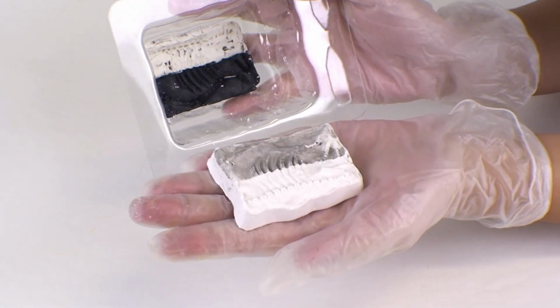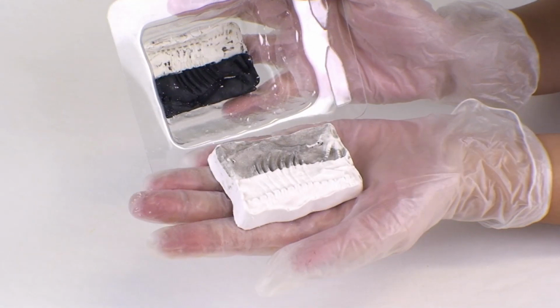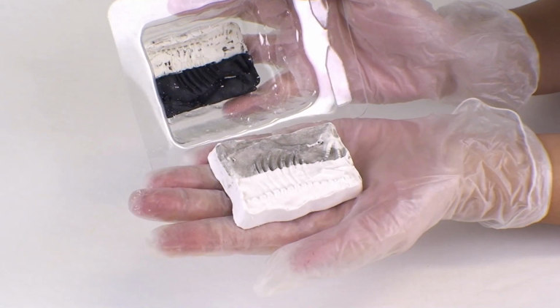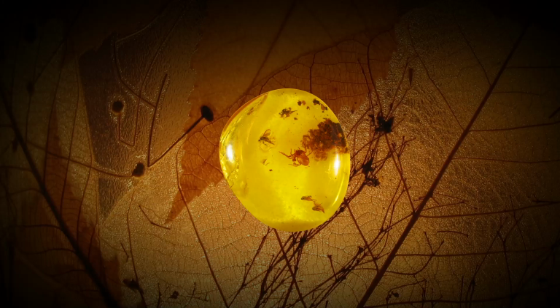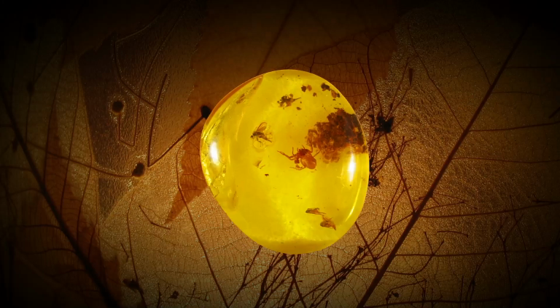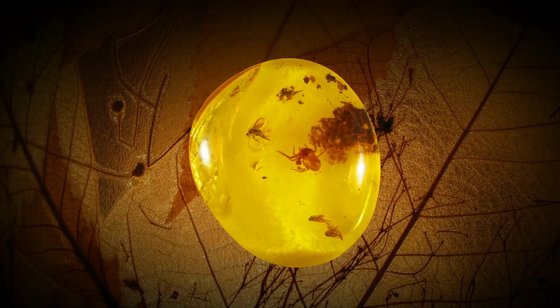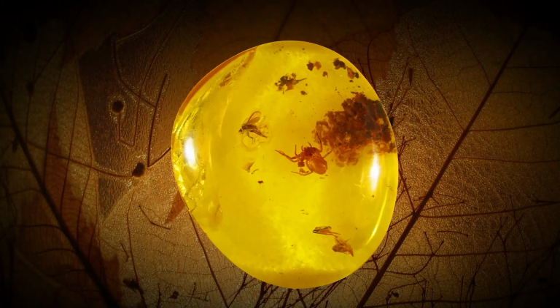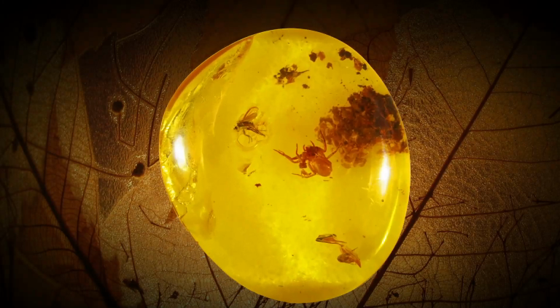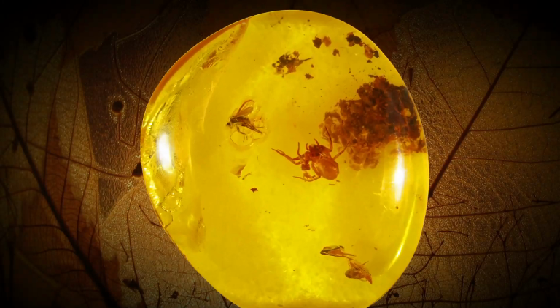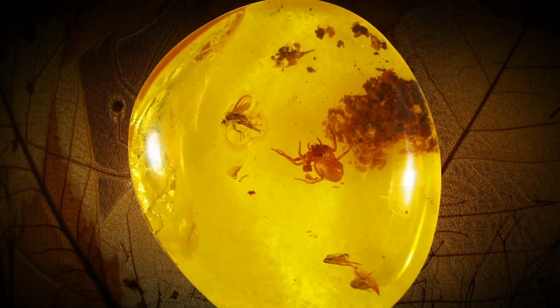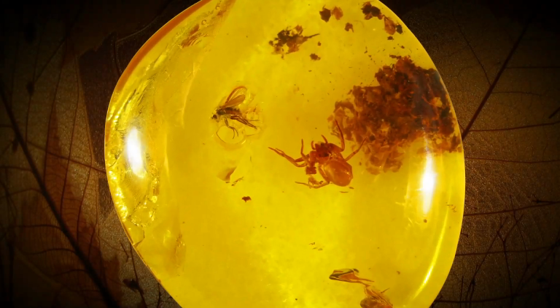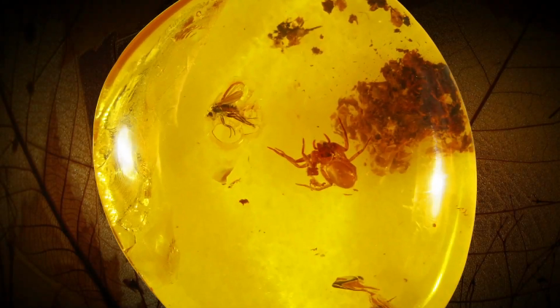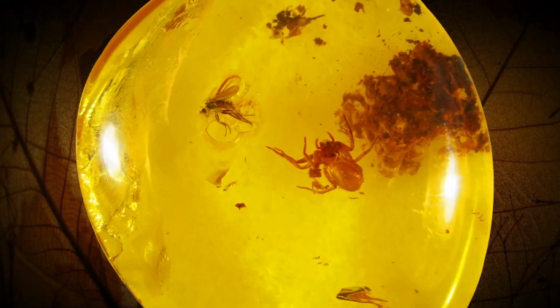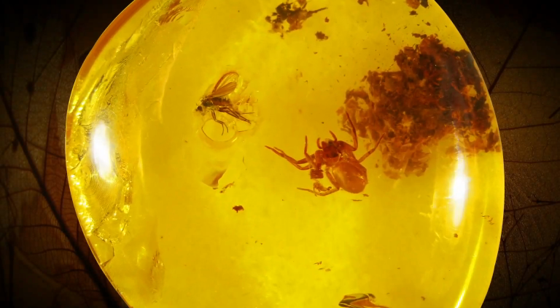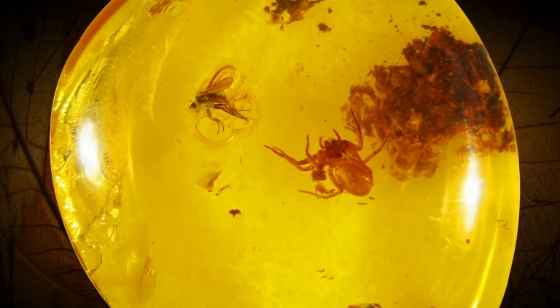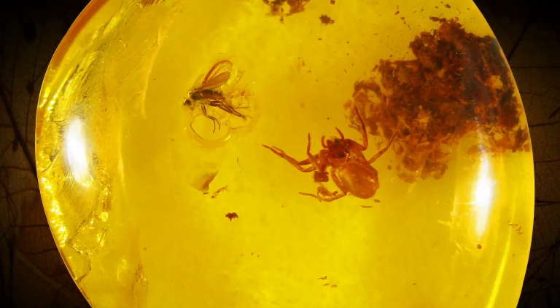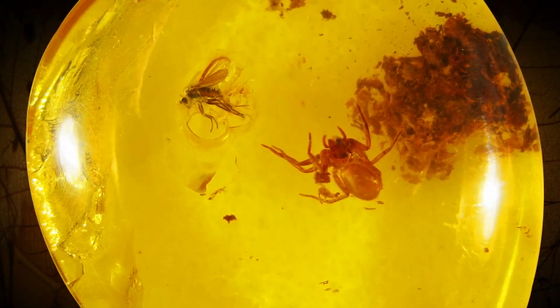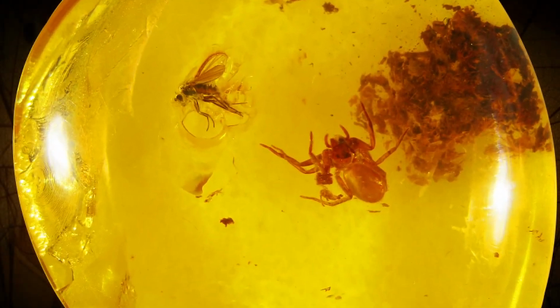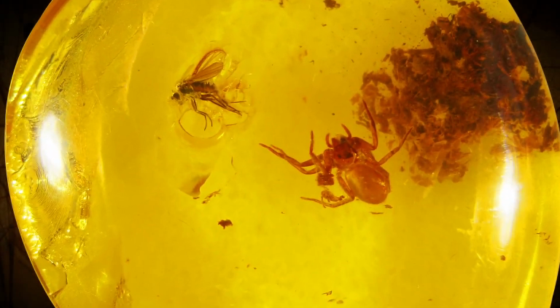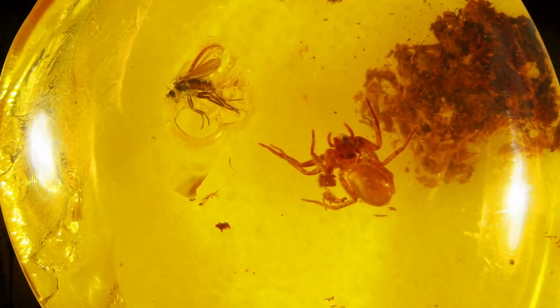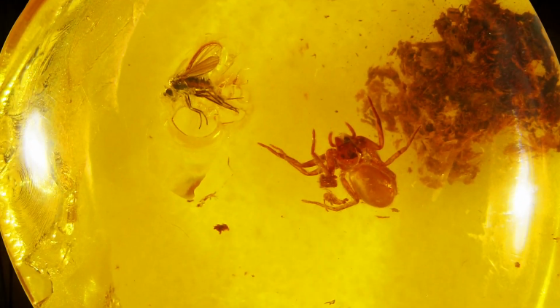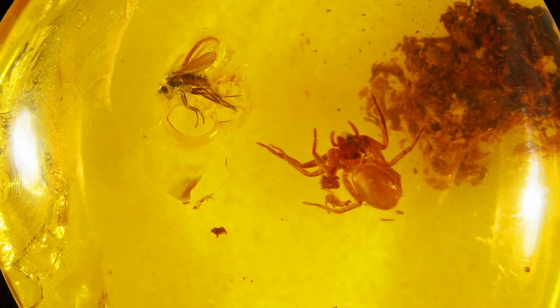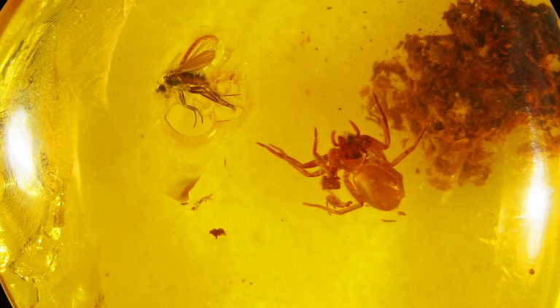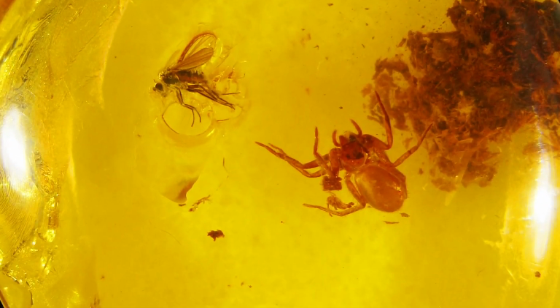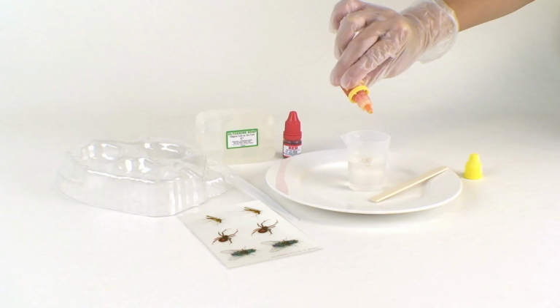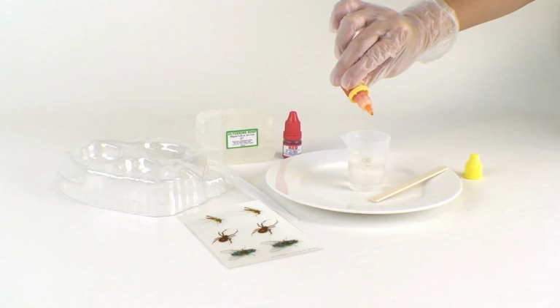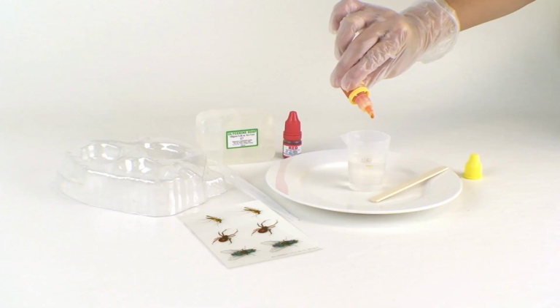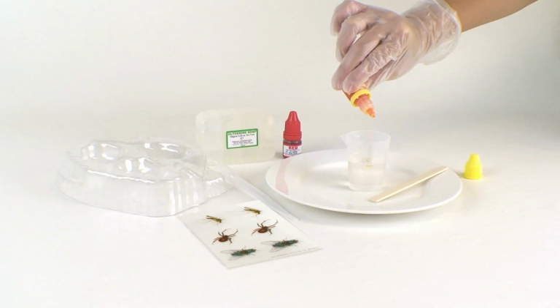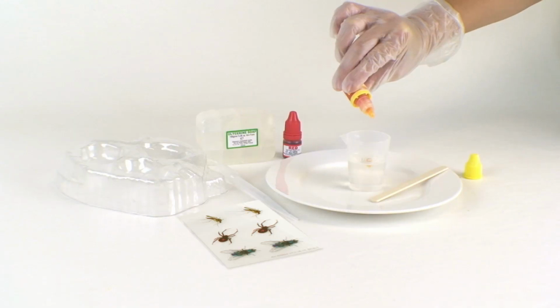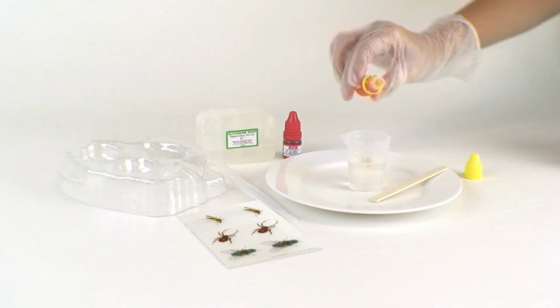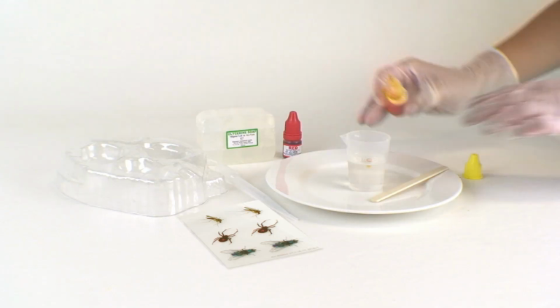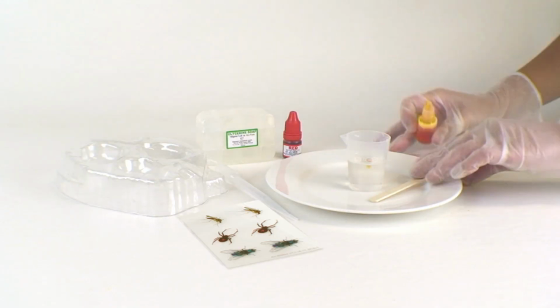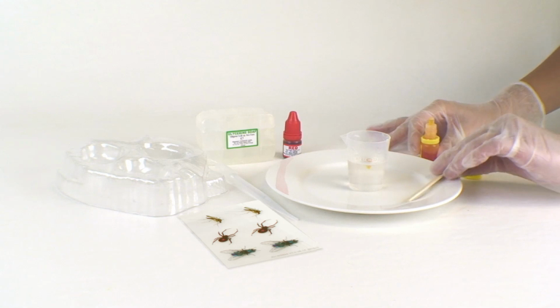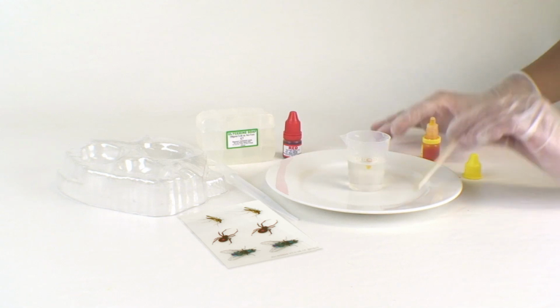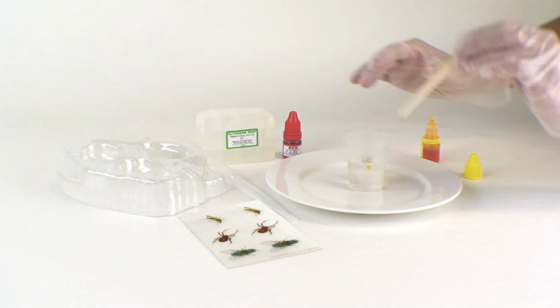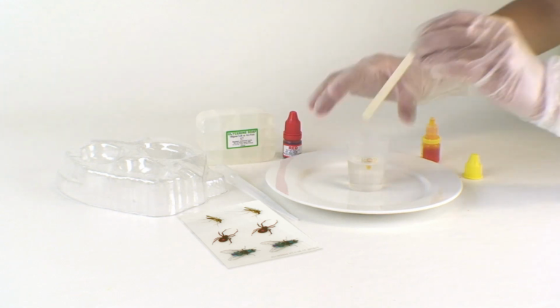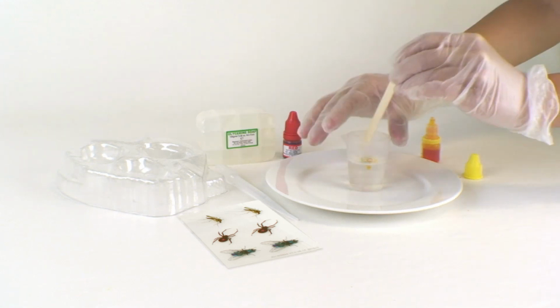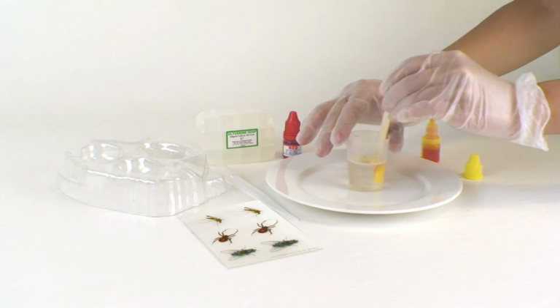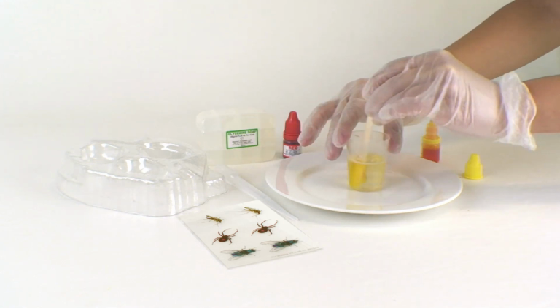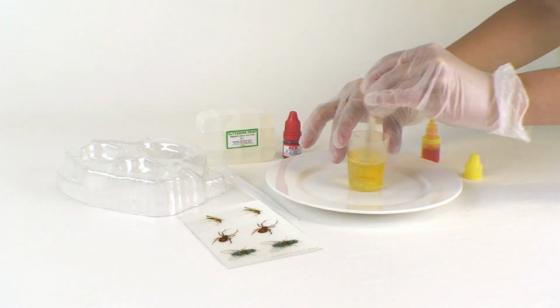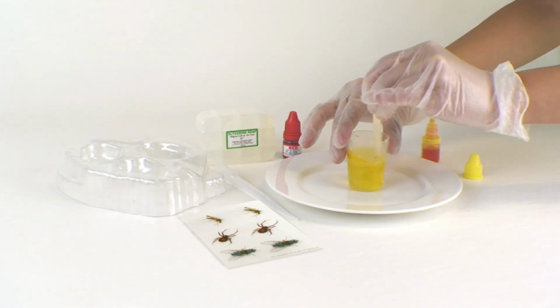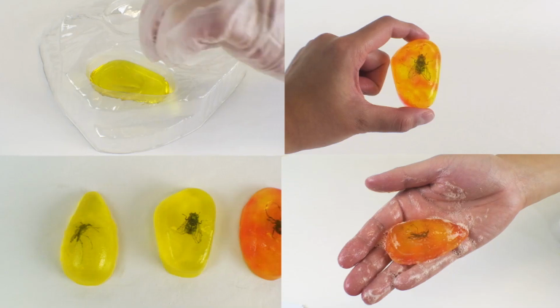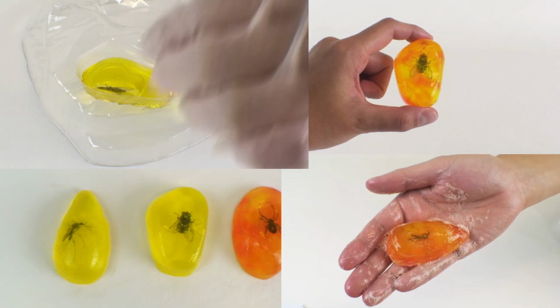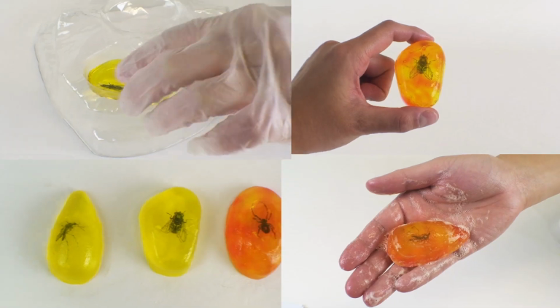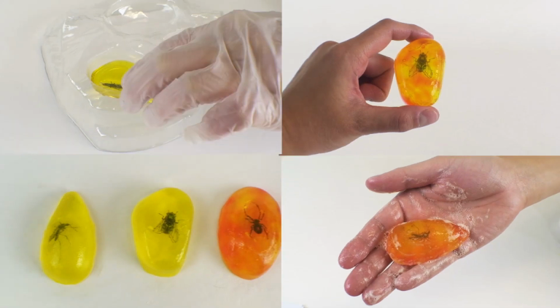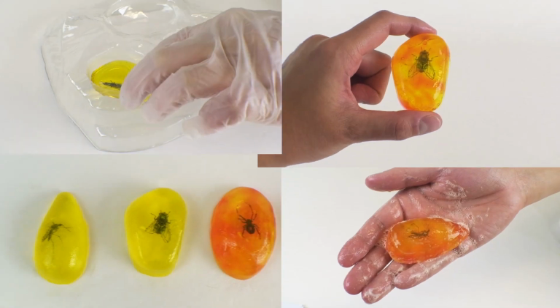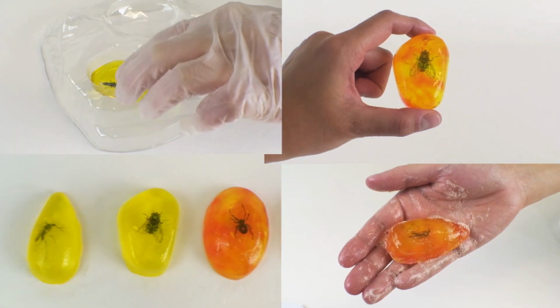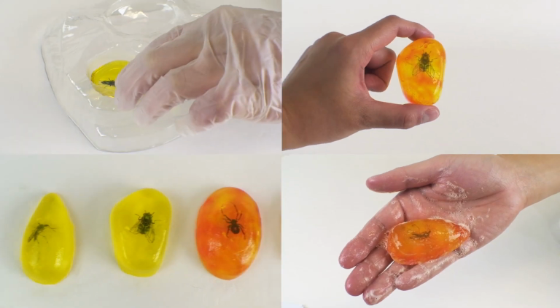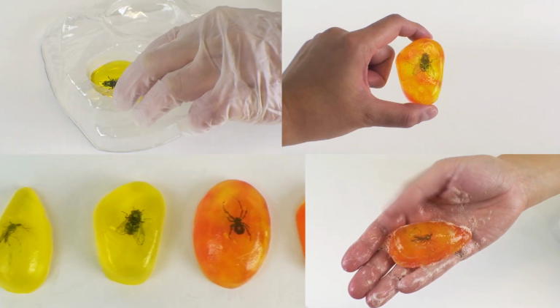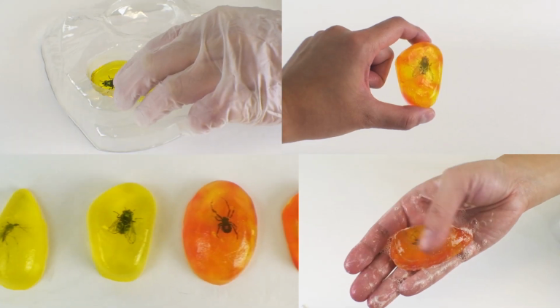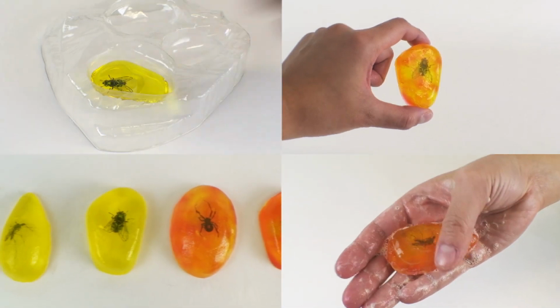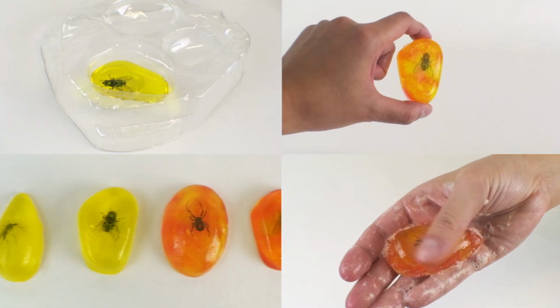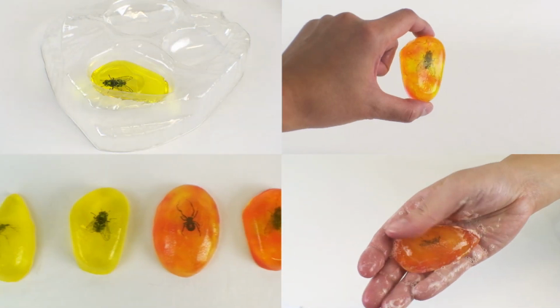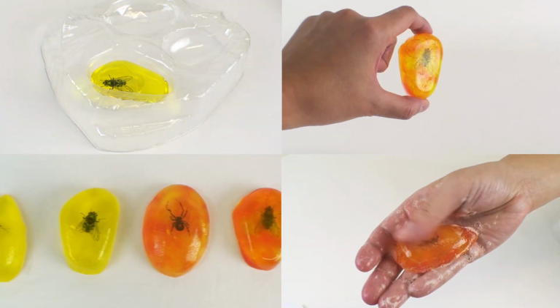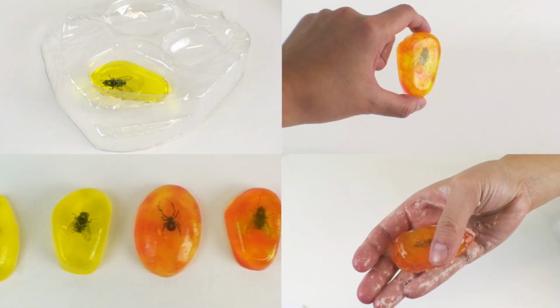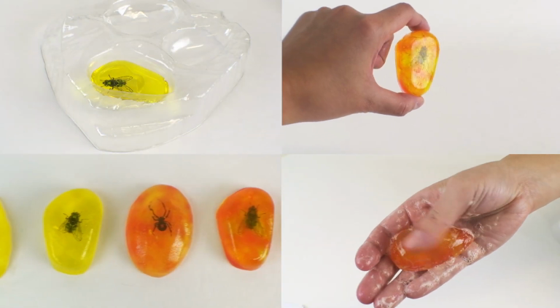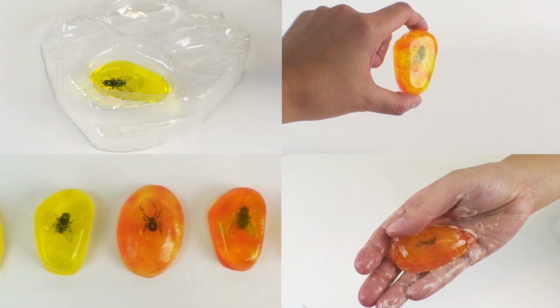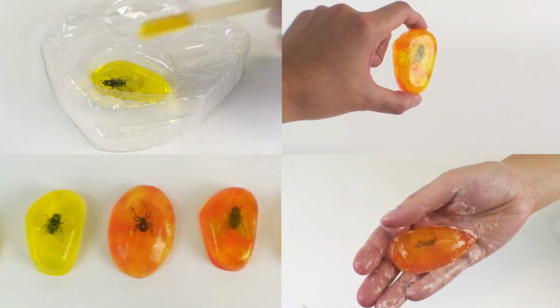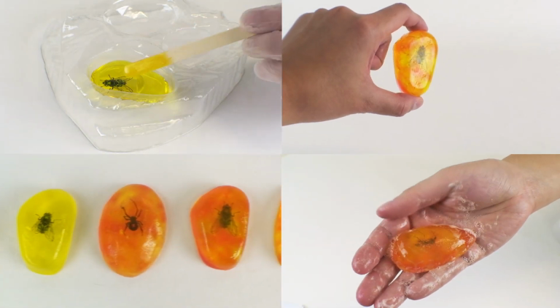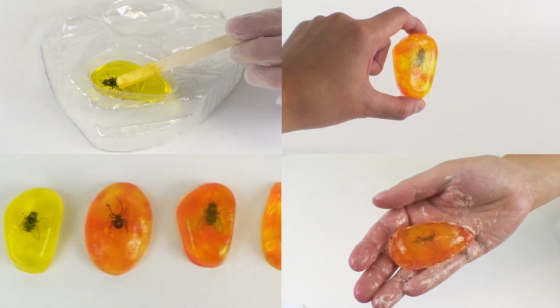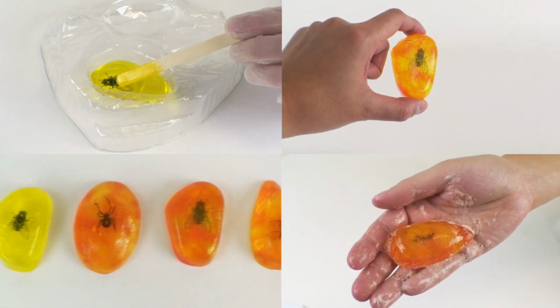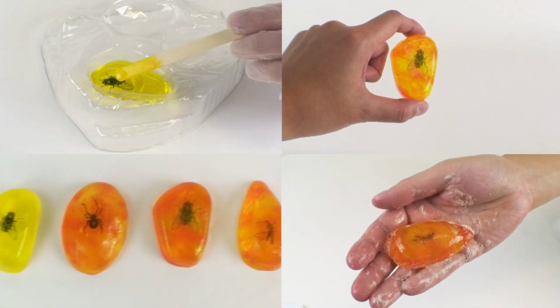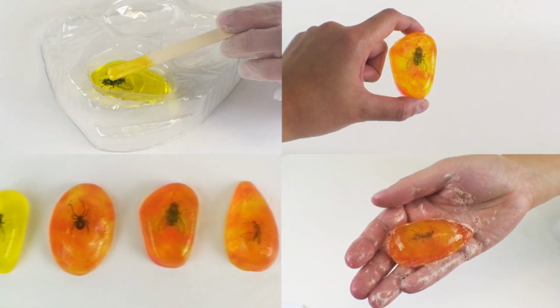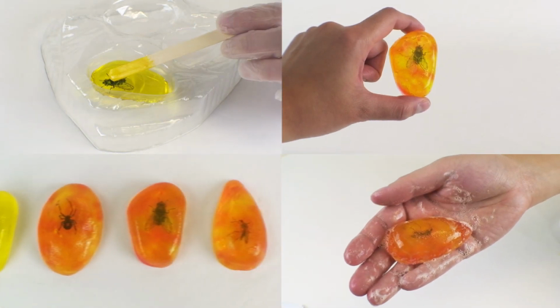Make wild amber — melt, mix and embed your favorite bug. You can wash with them too.